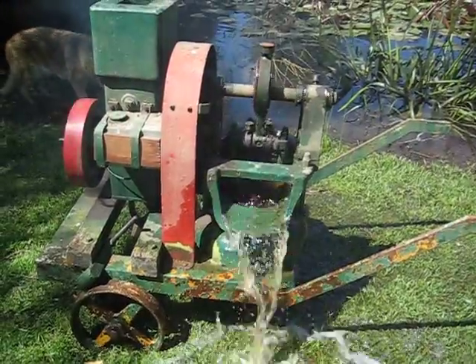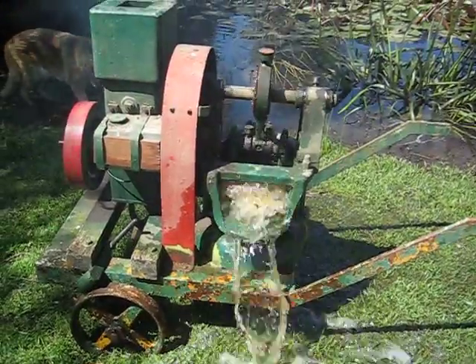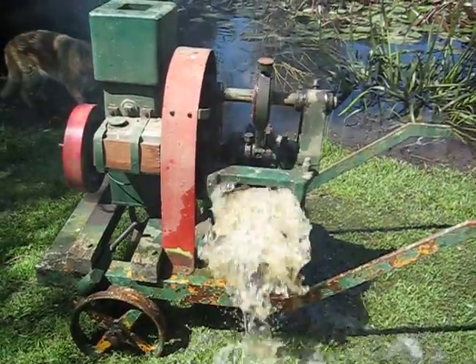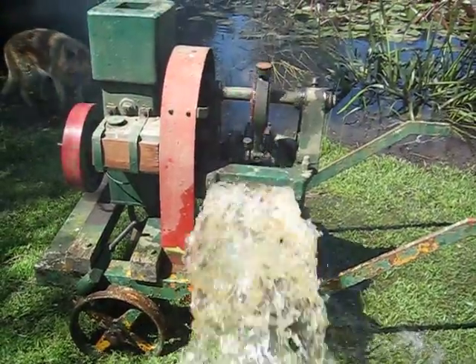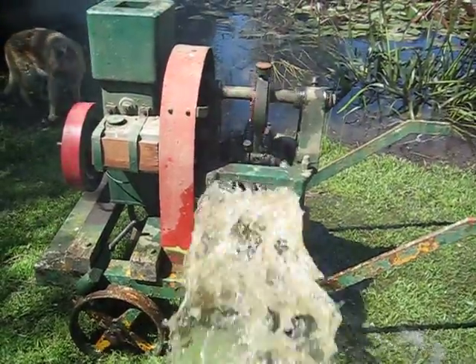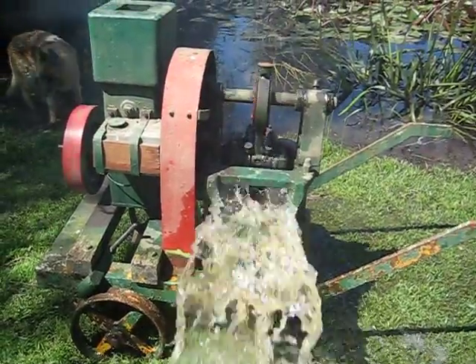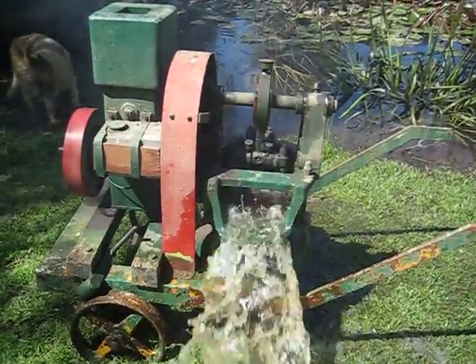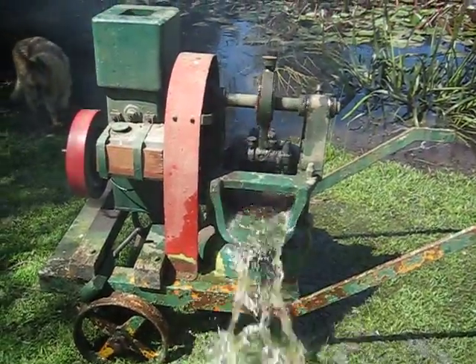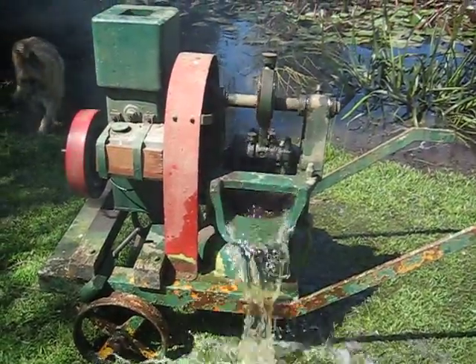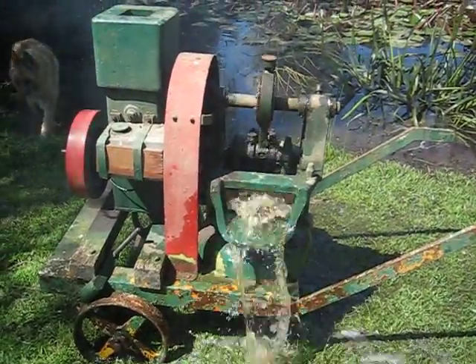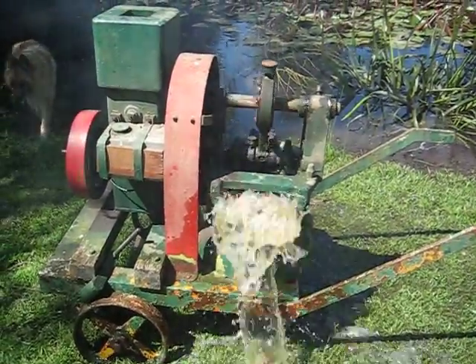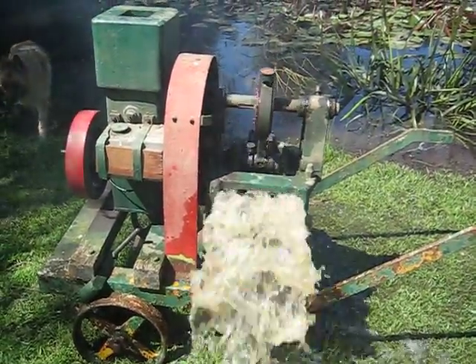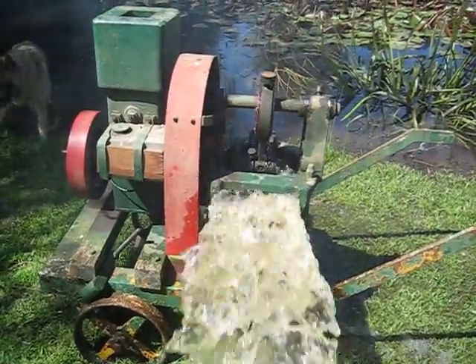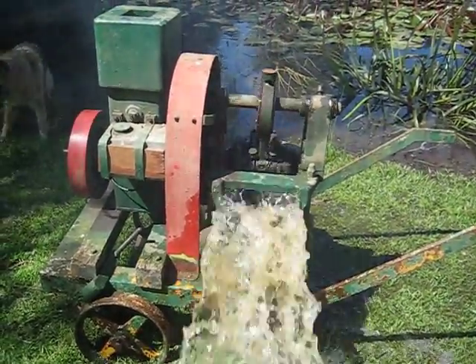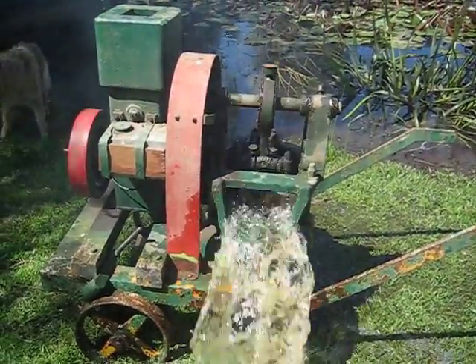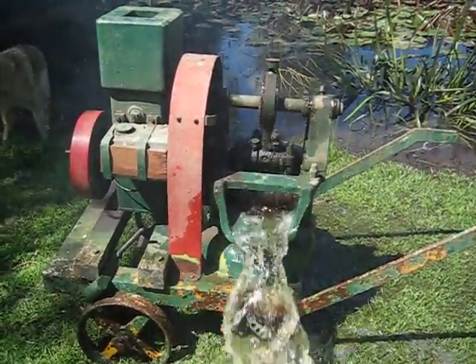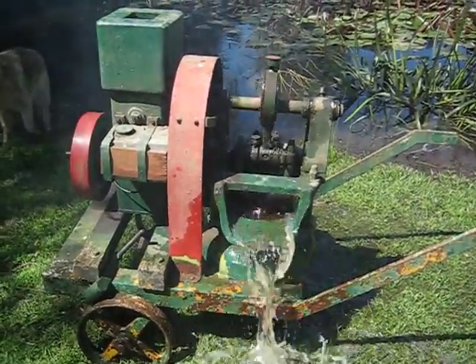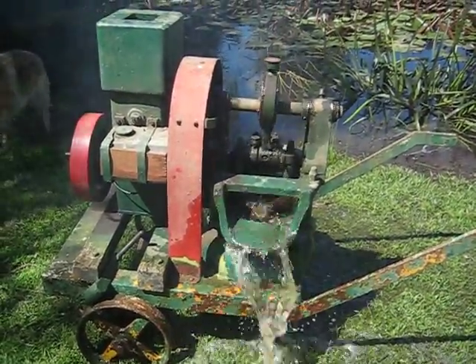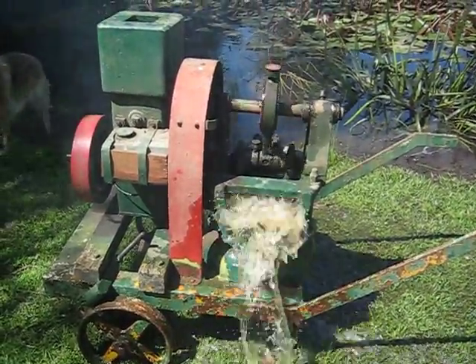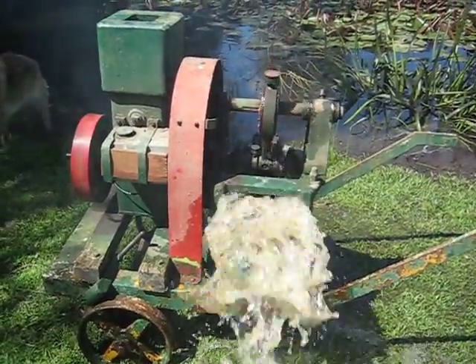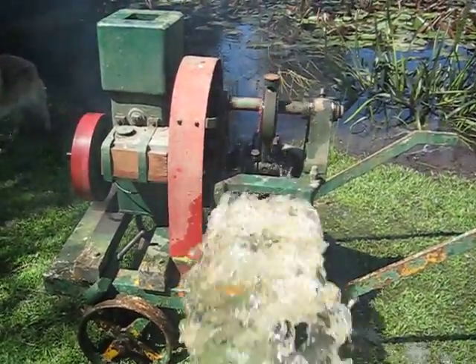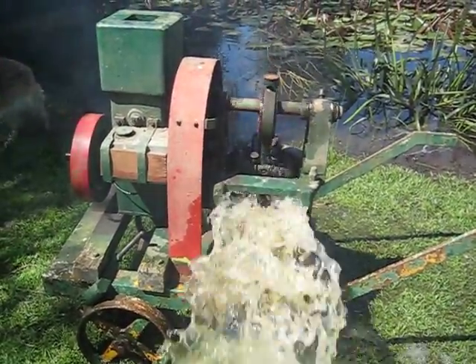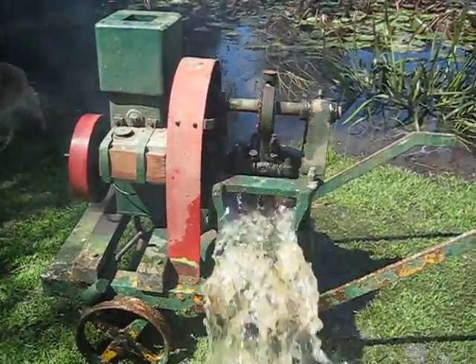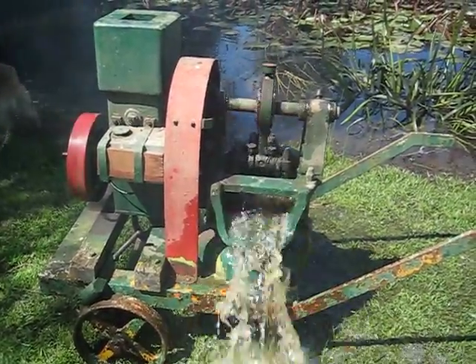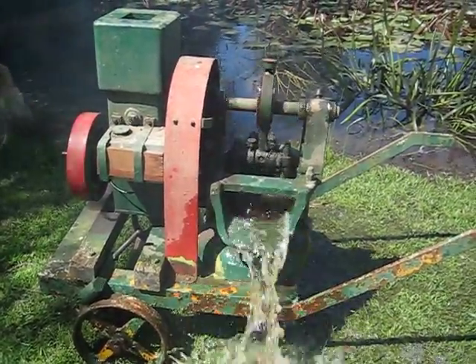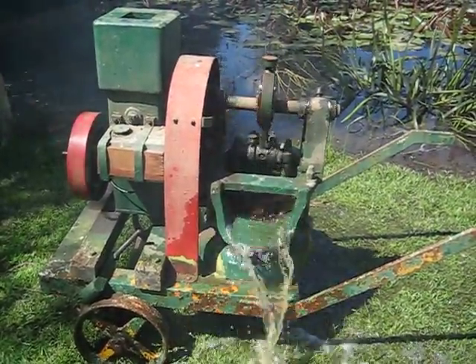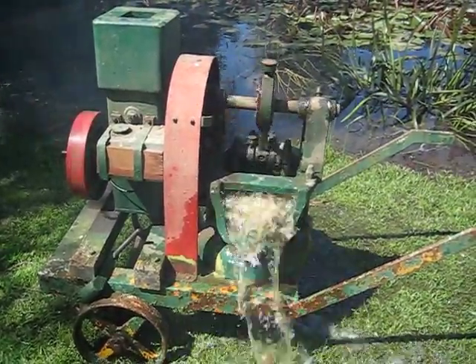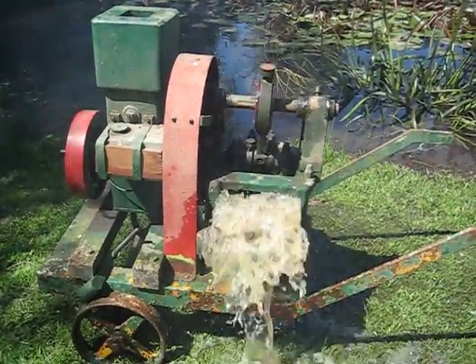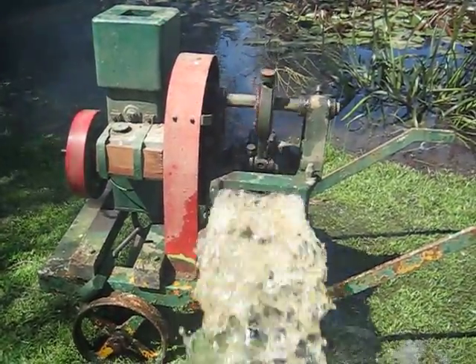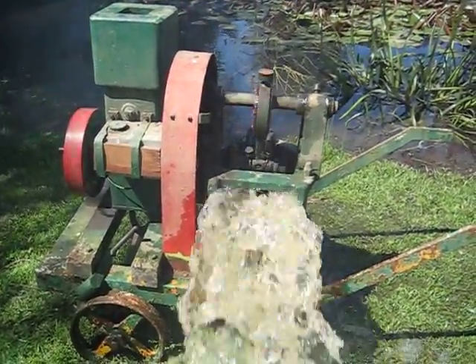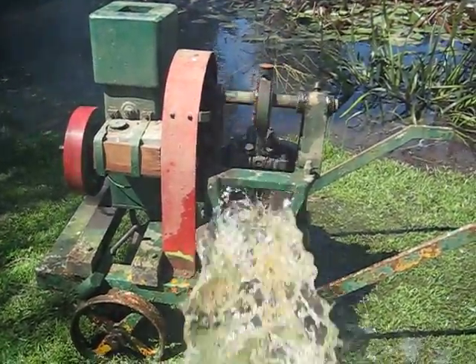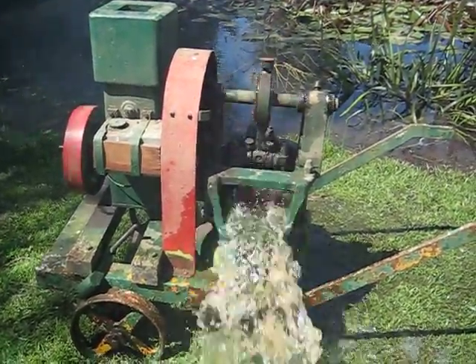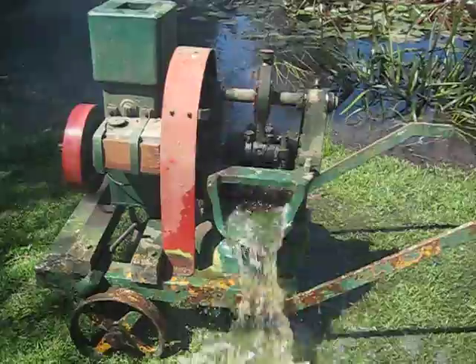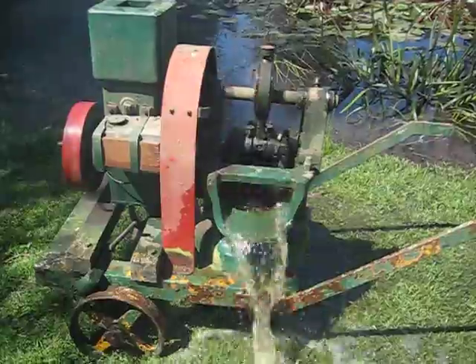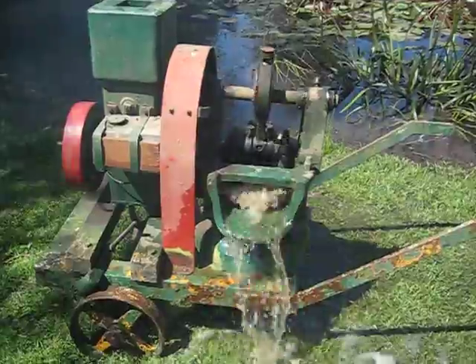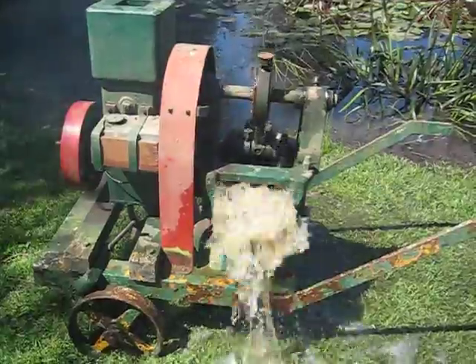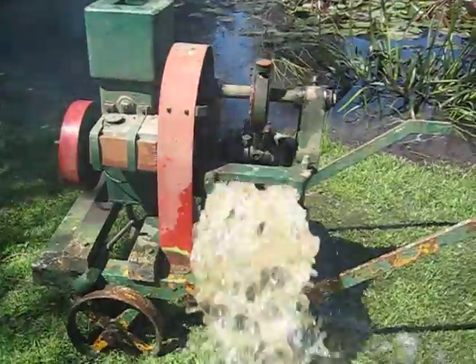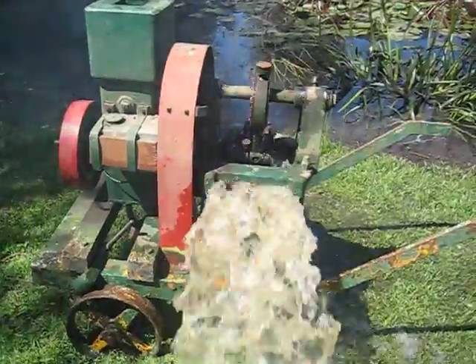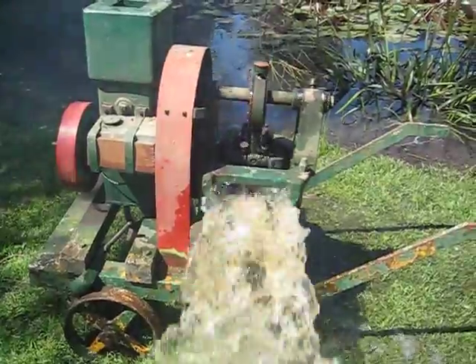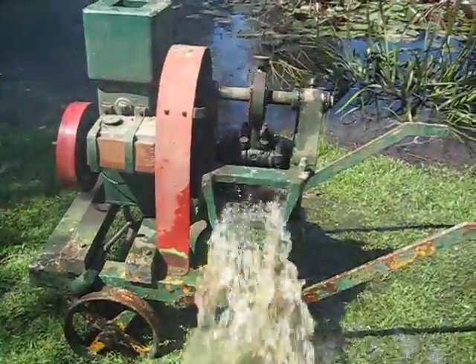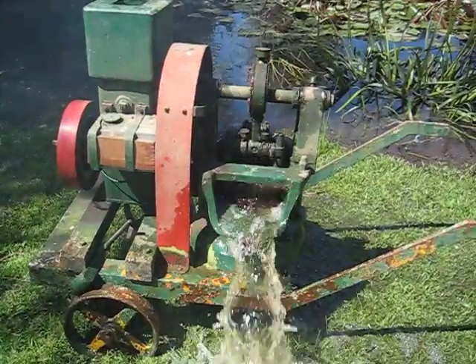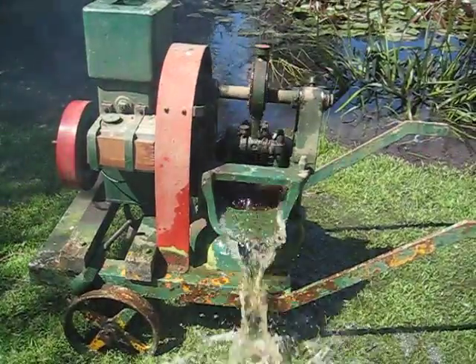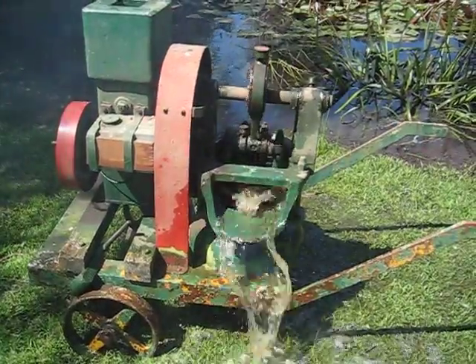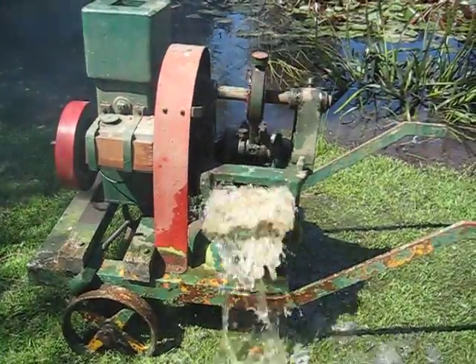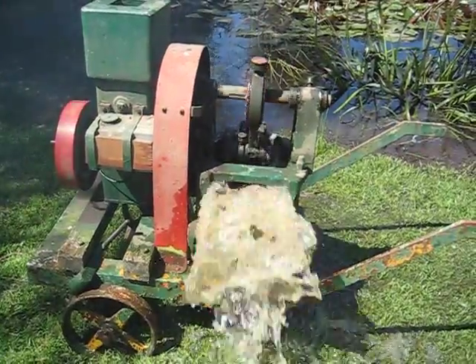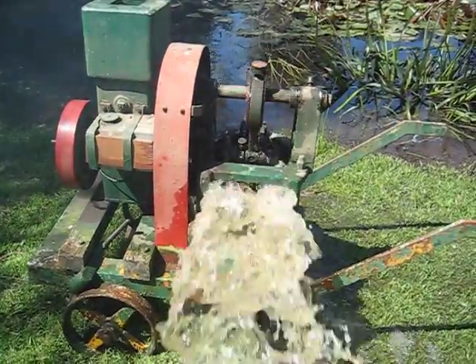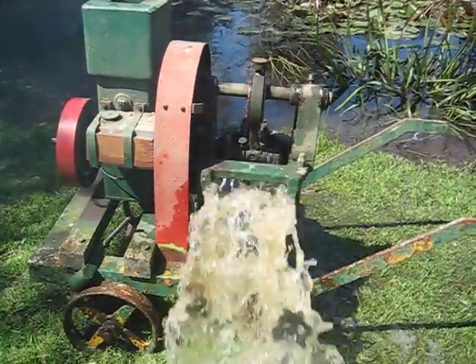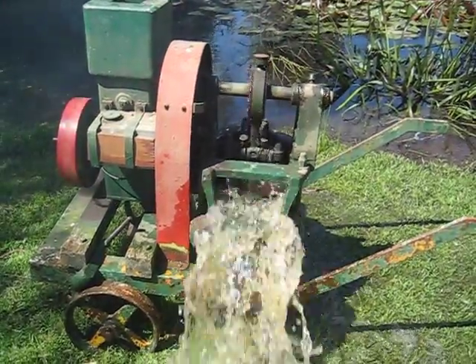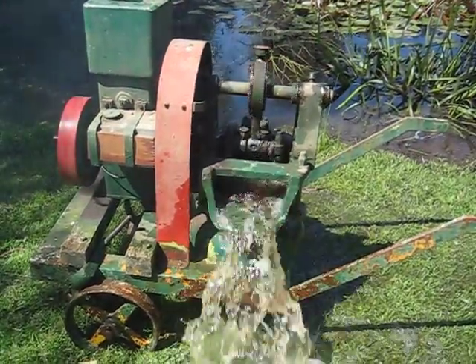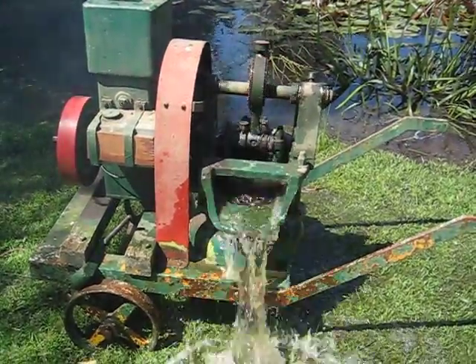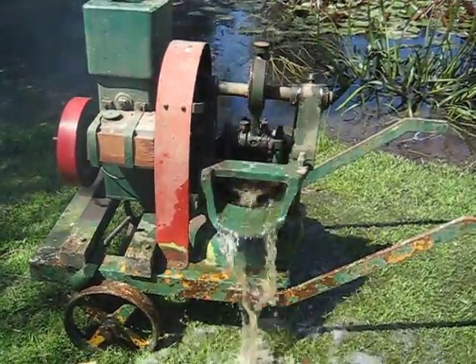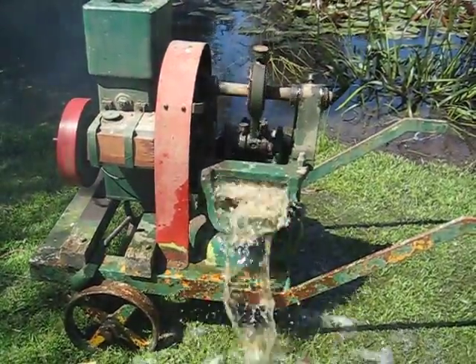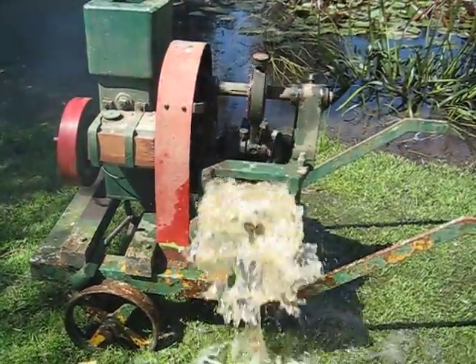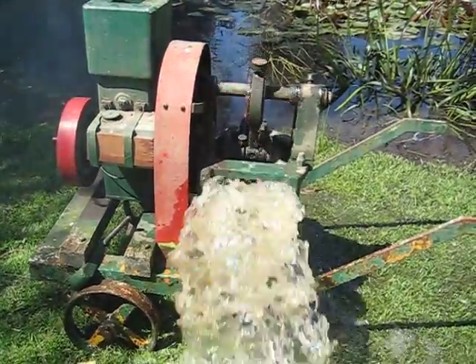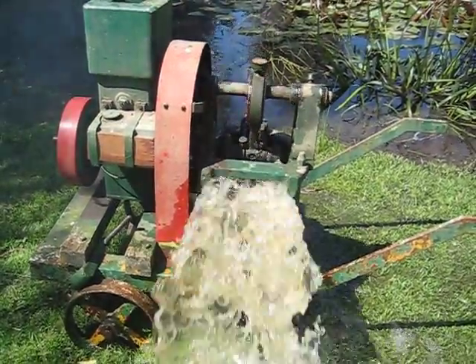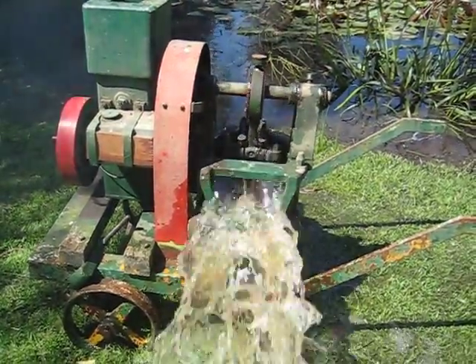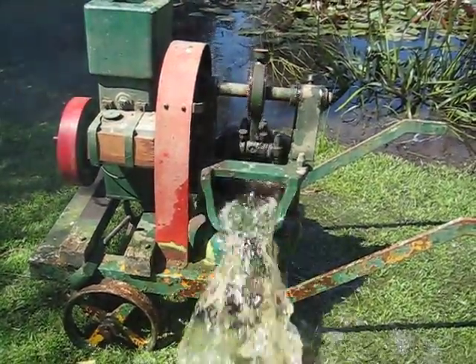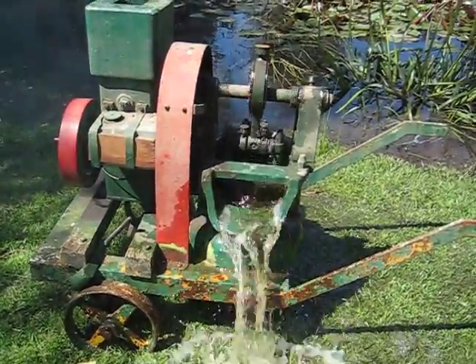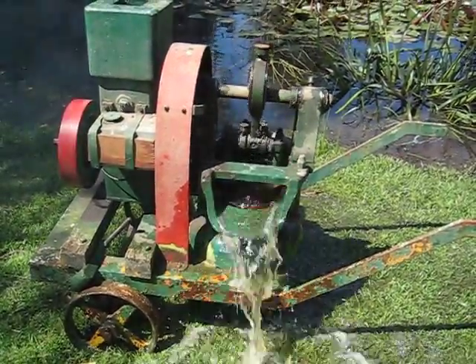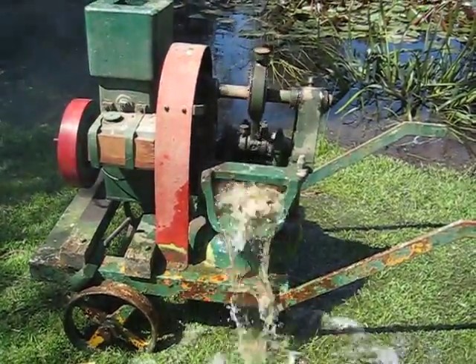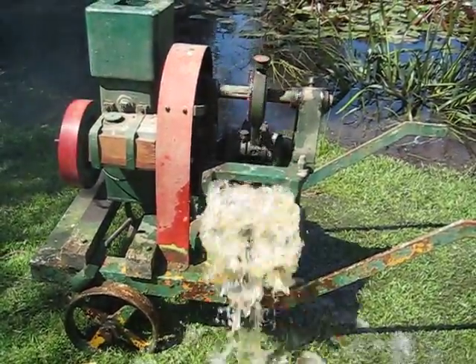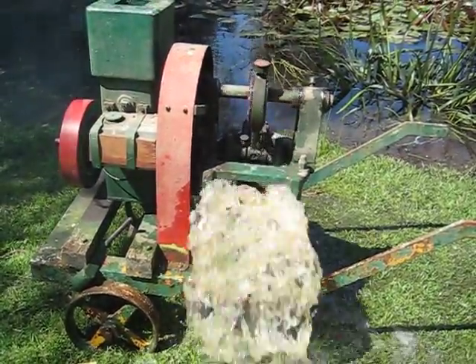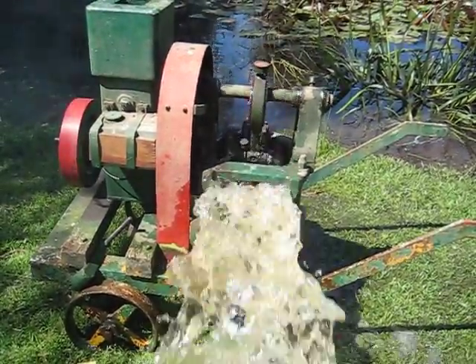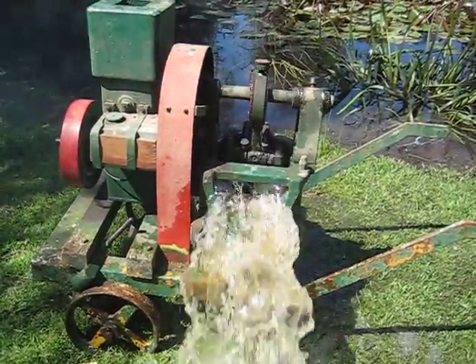The engine is a little bit smoky but I'm hoping it will settle in with a bit of use. It's only the second time it's run in many, many years.